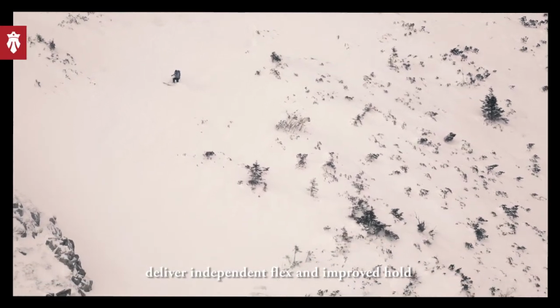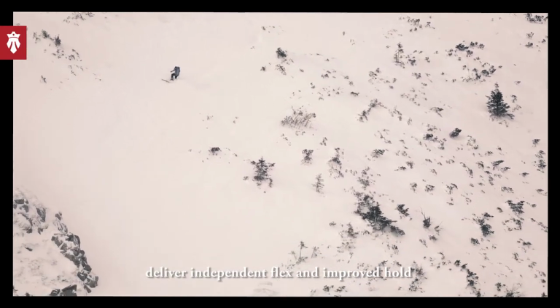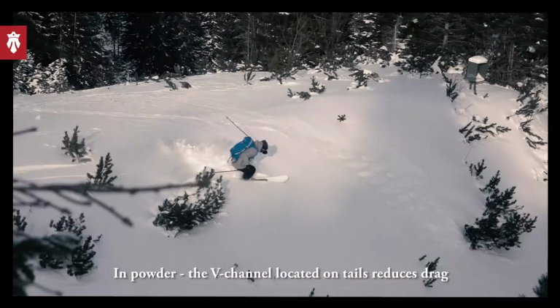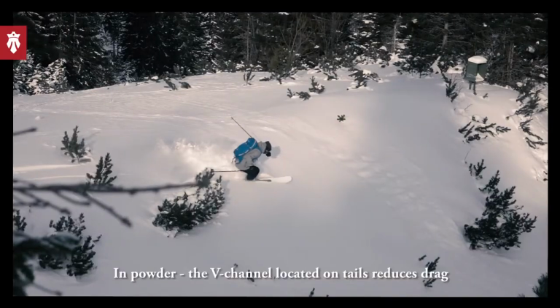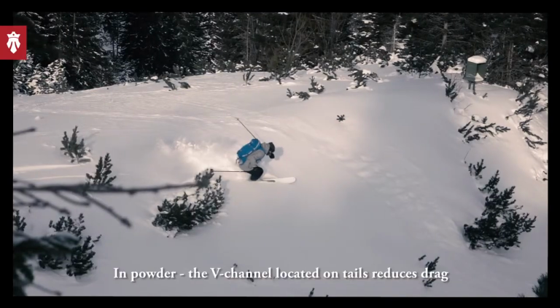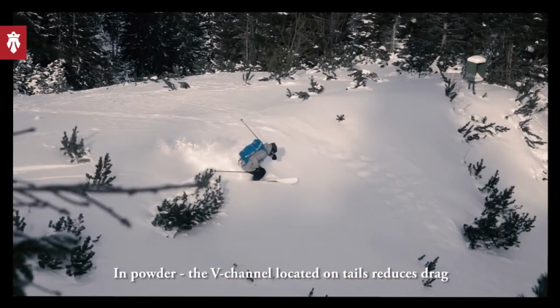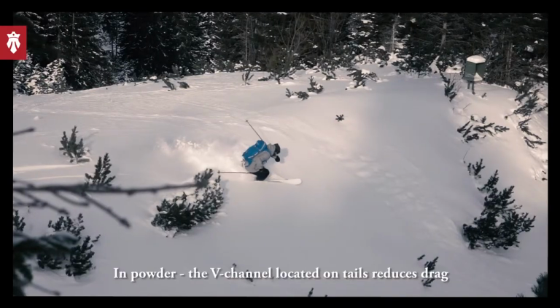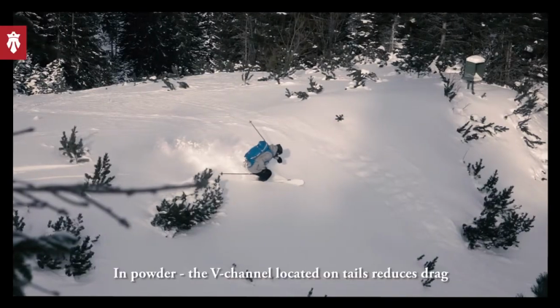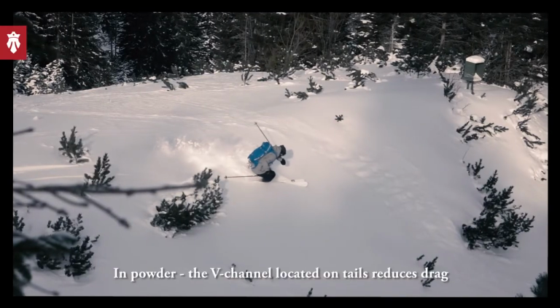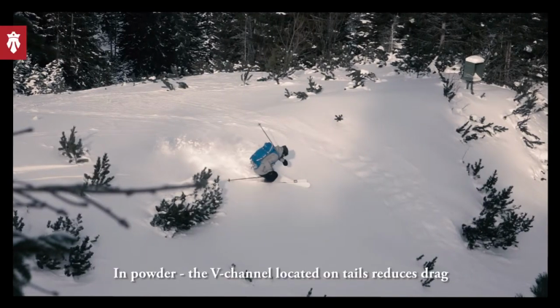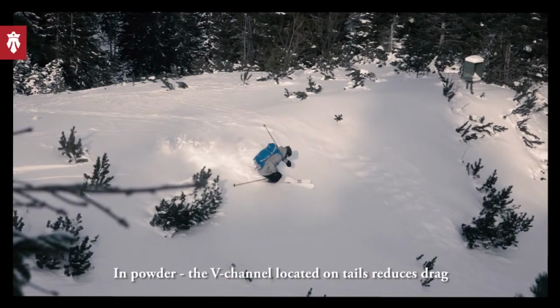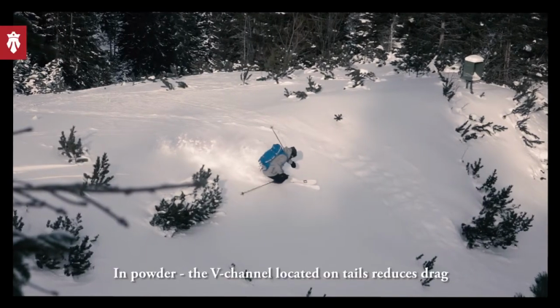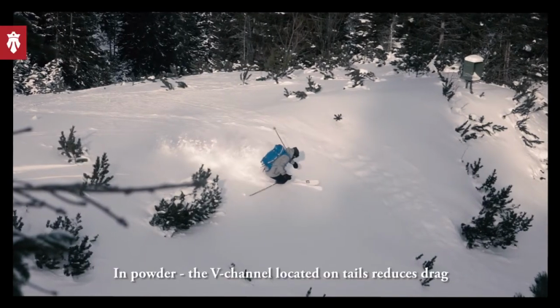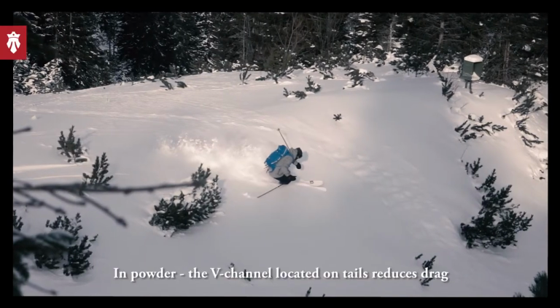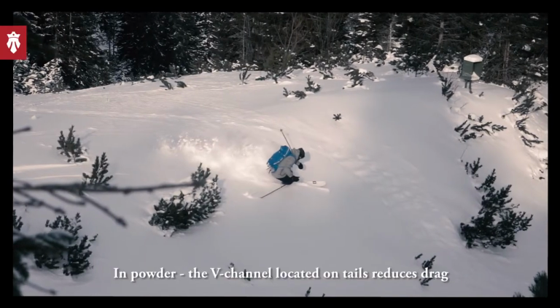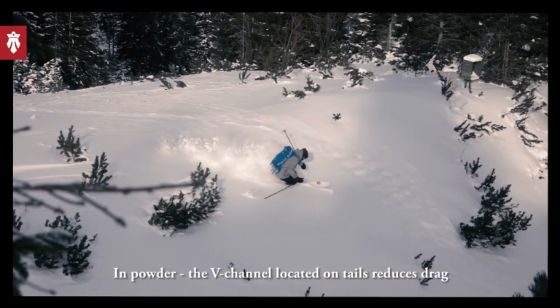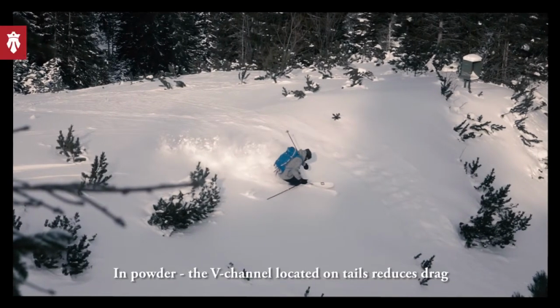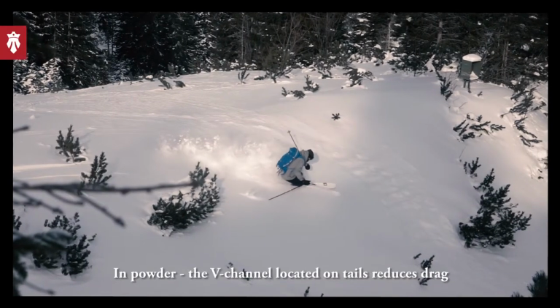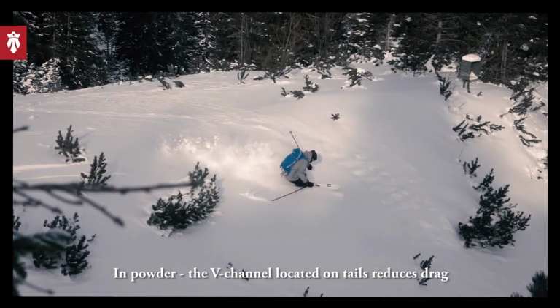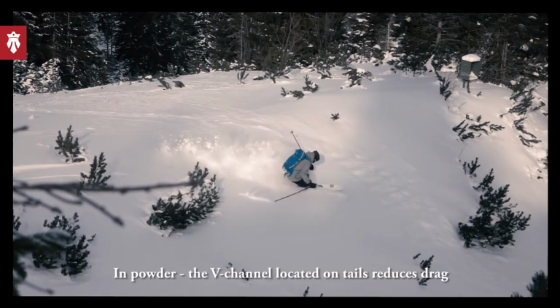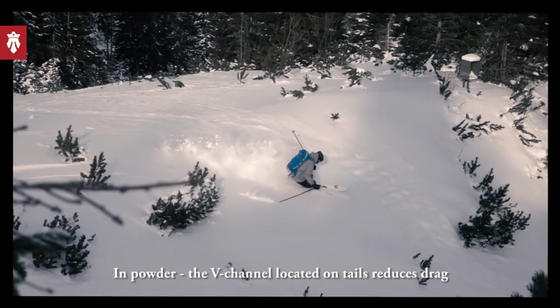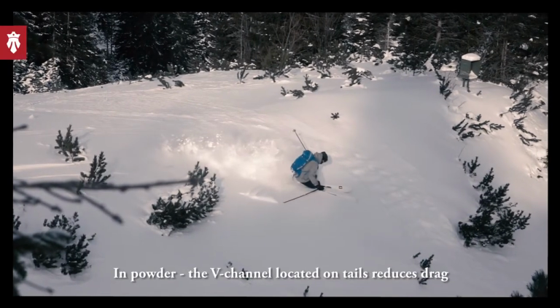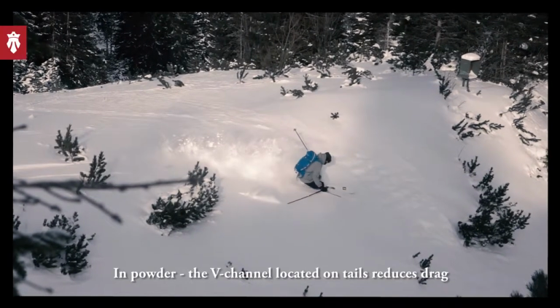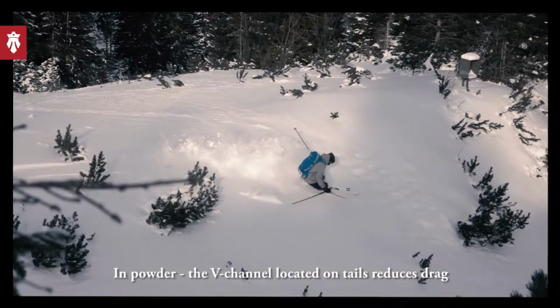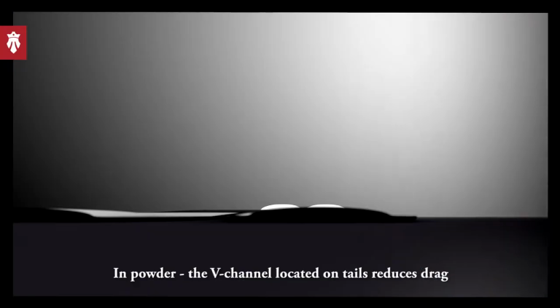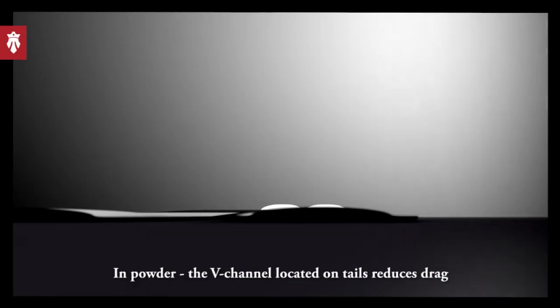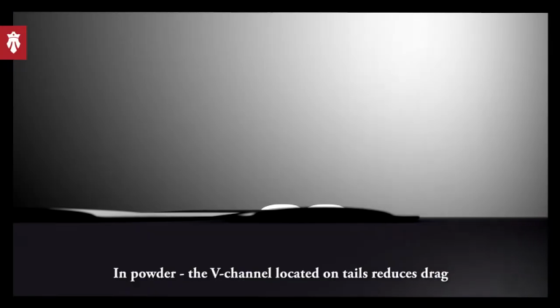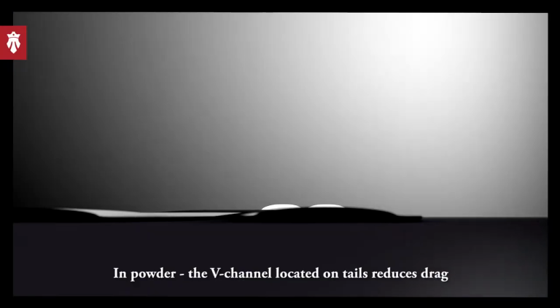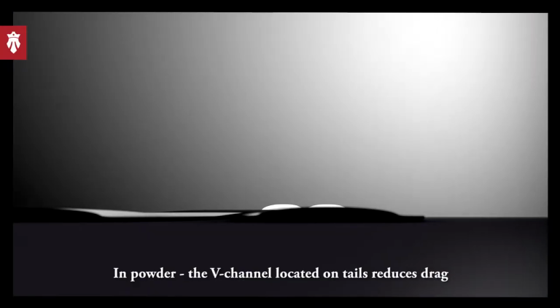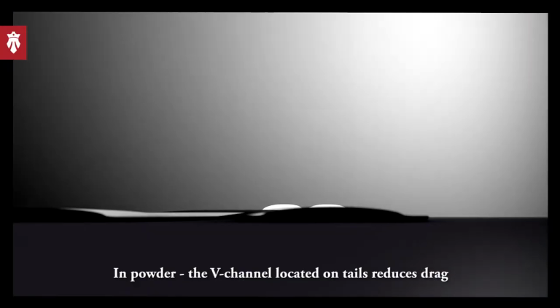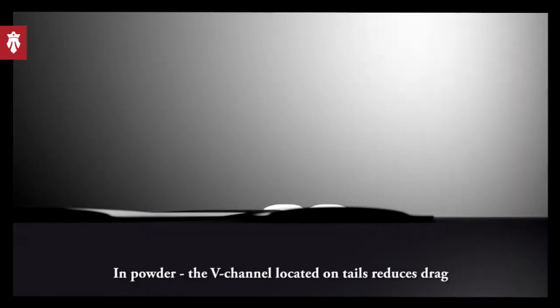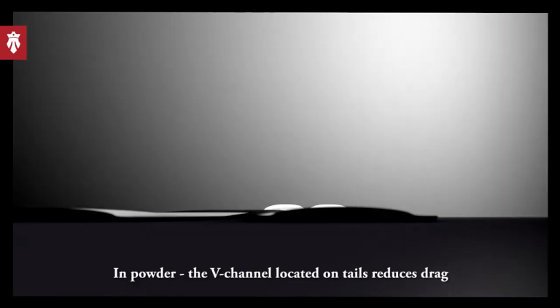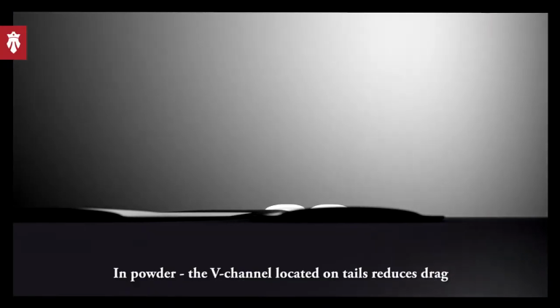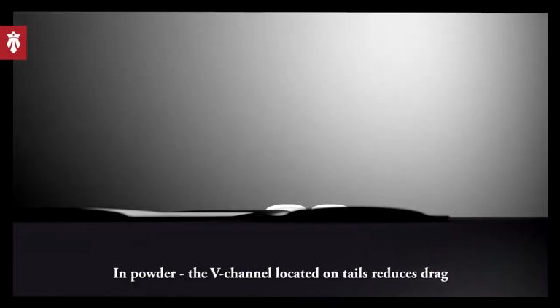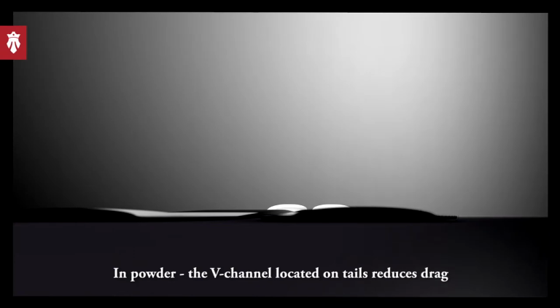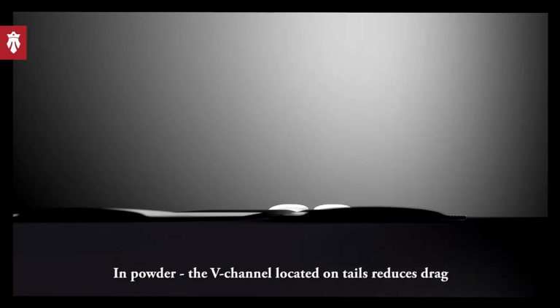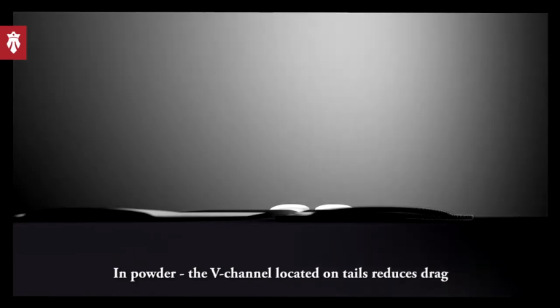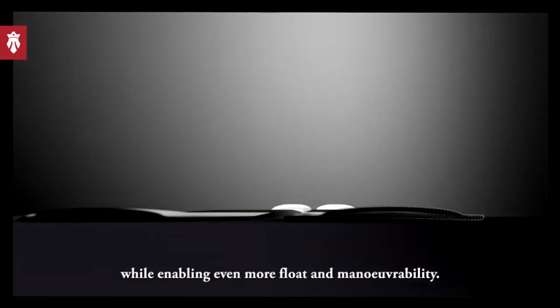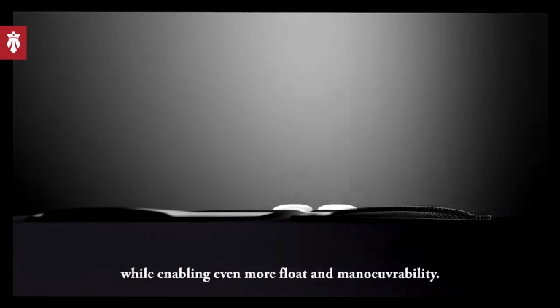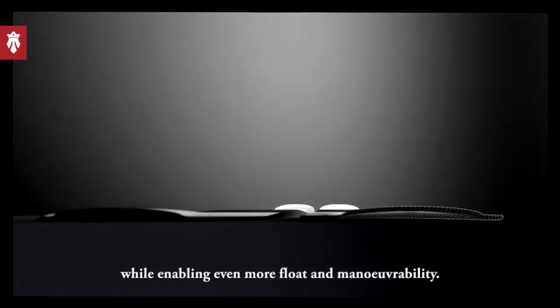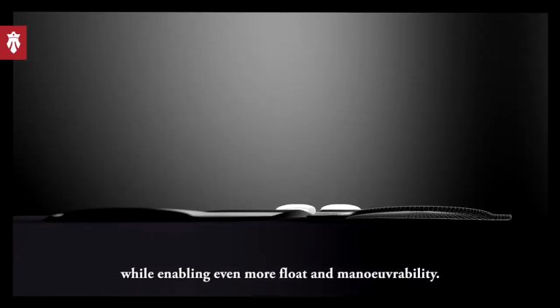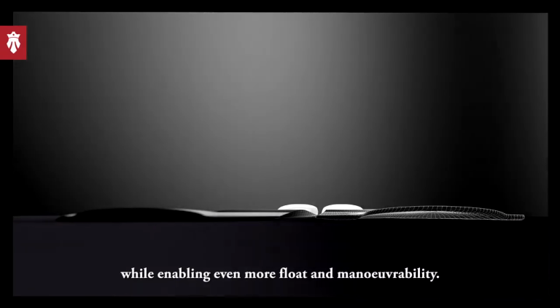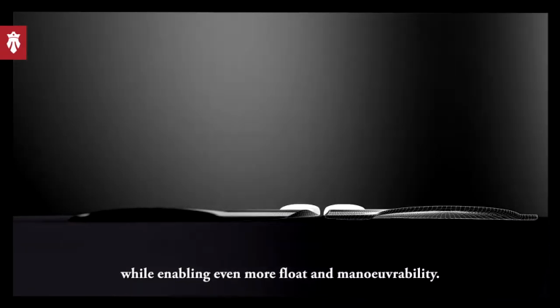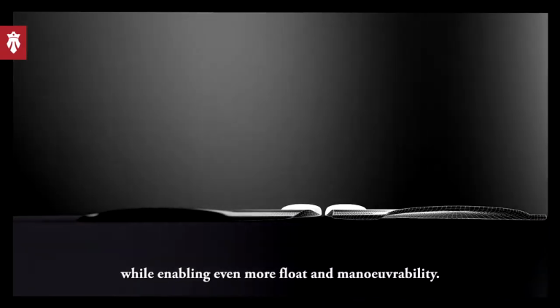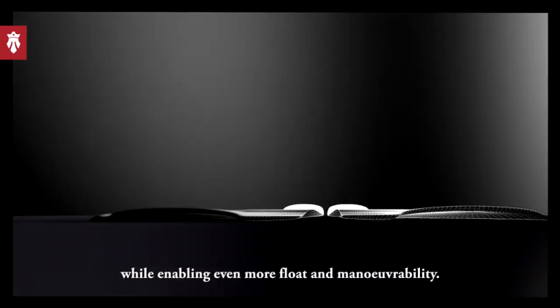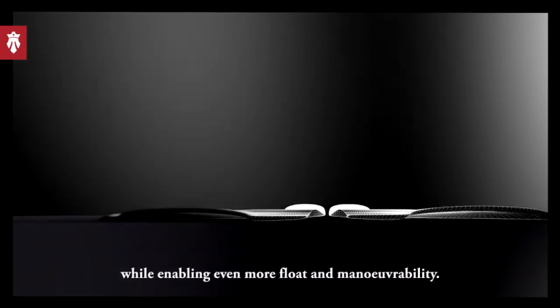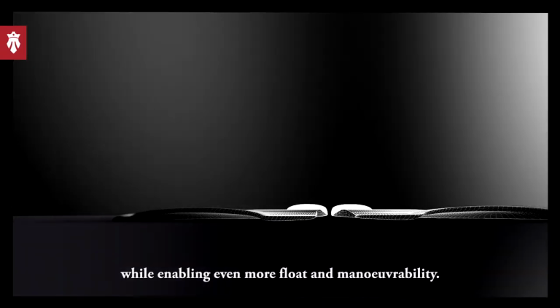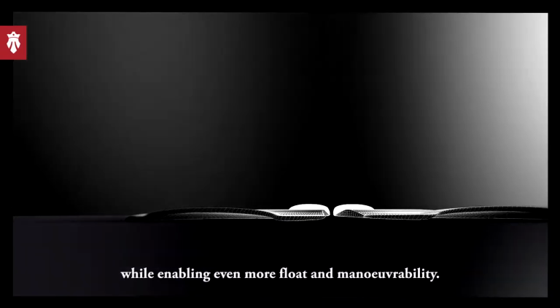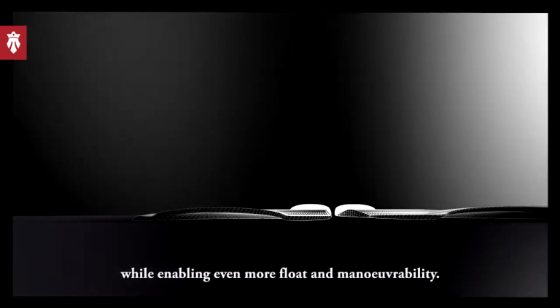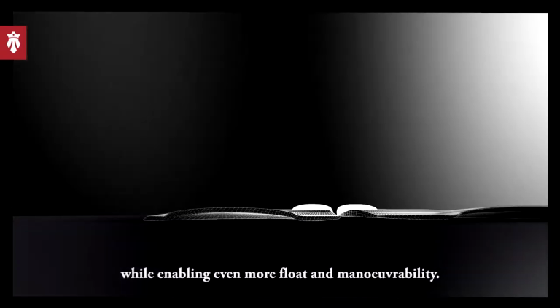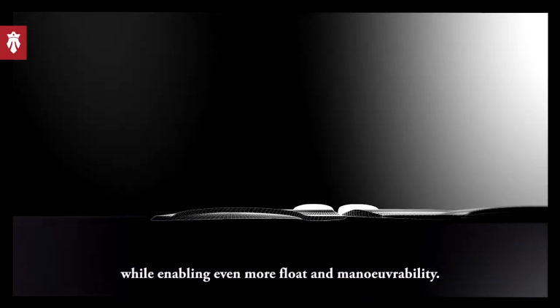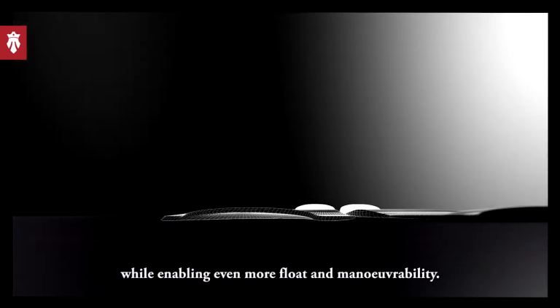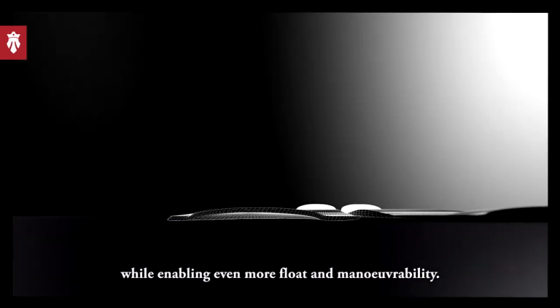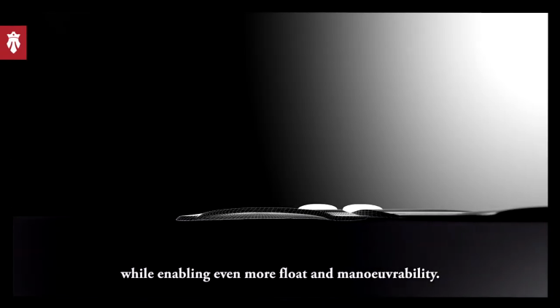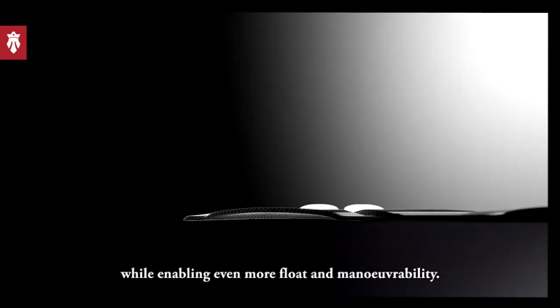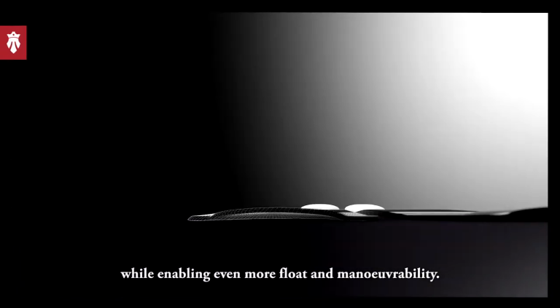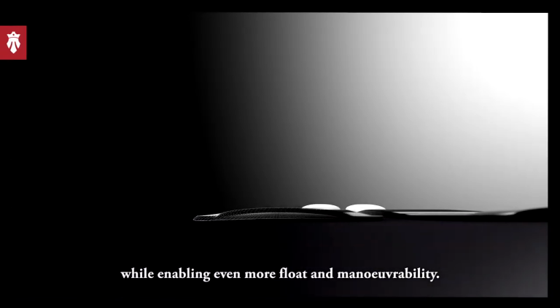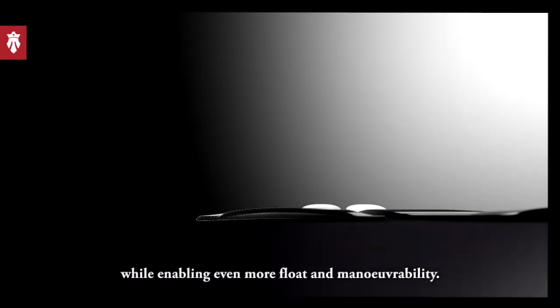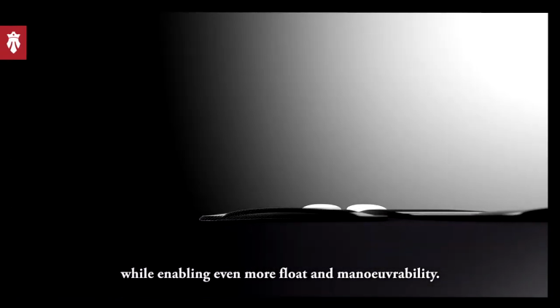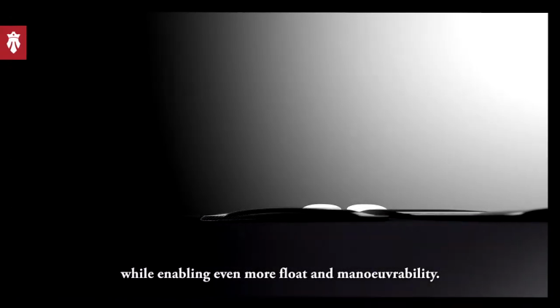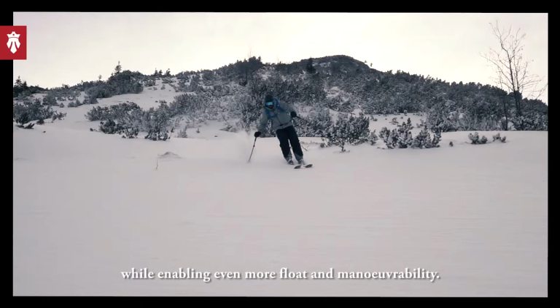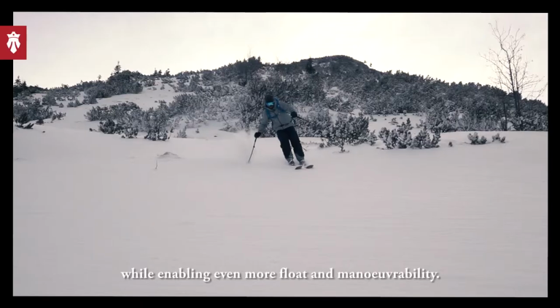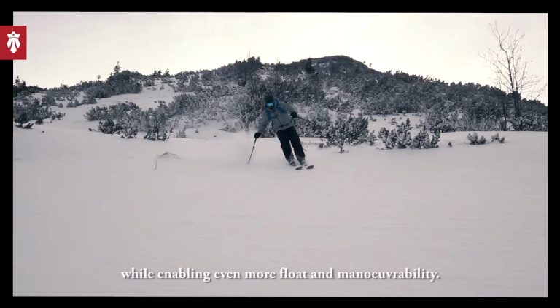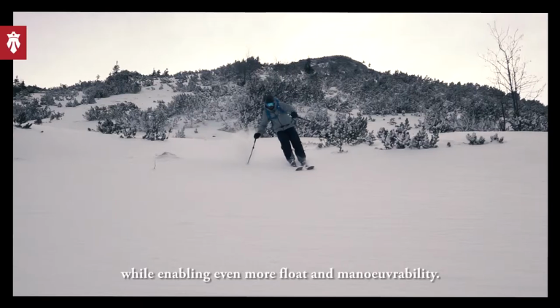In powder, the V-channel located on the tails reduces drag while enabling even more float and maneuverability.